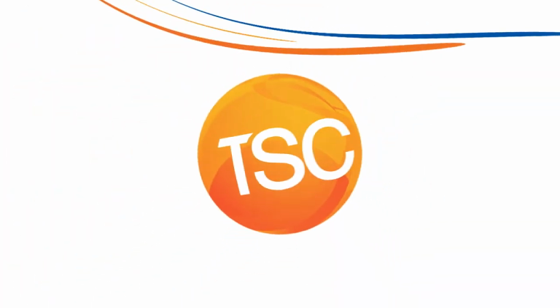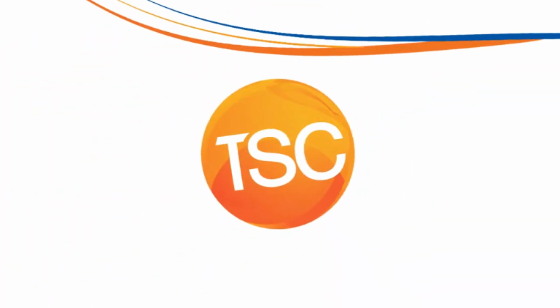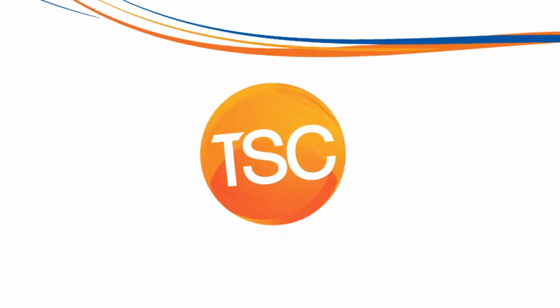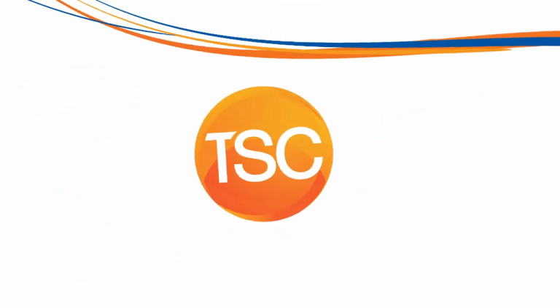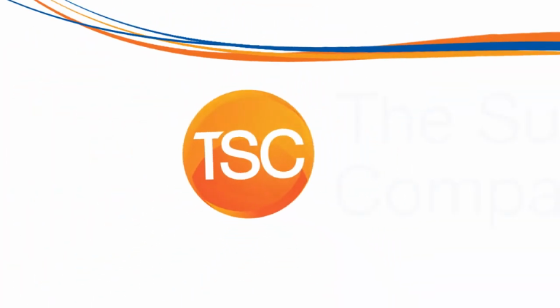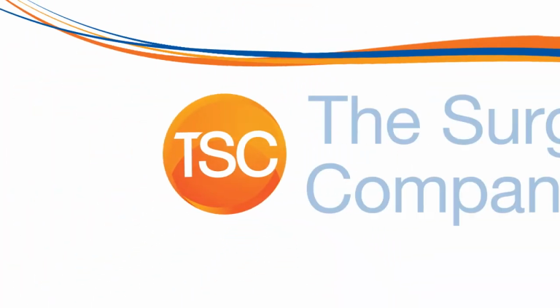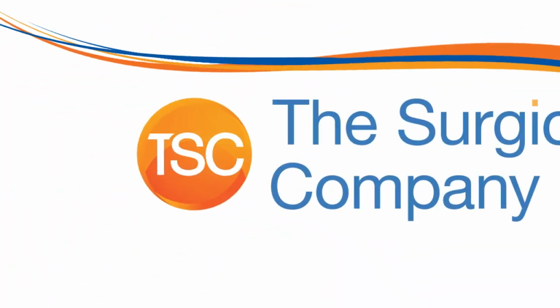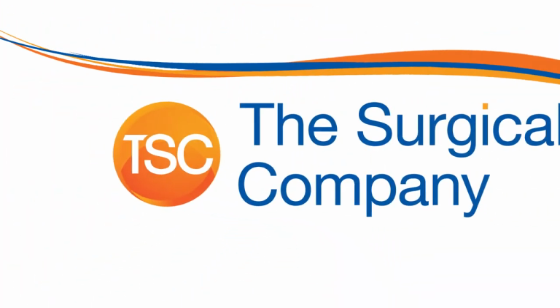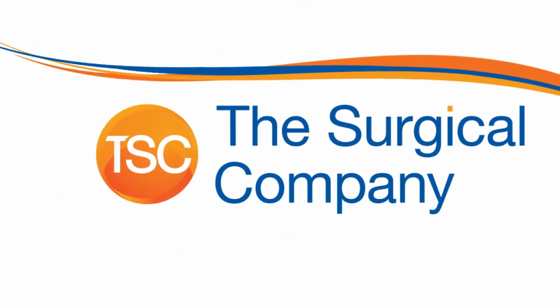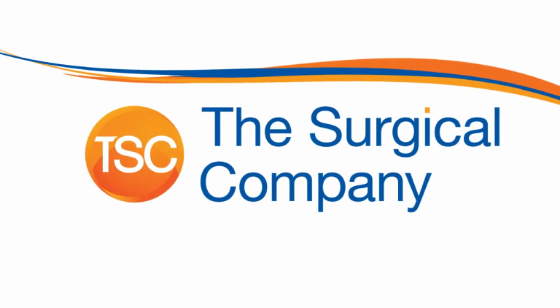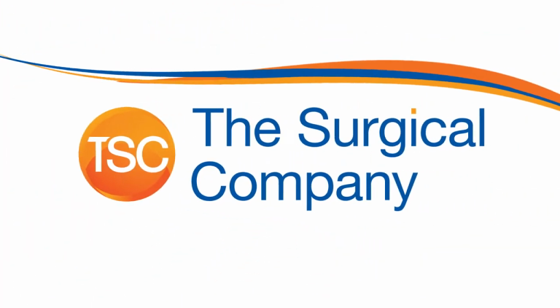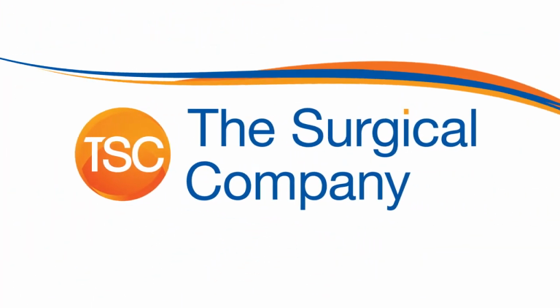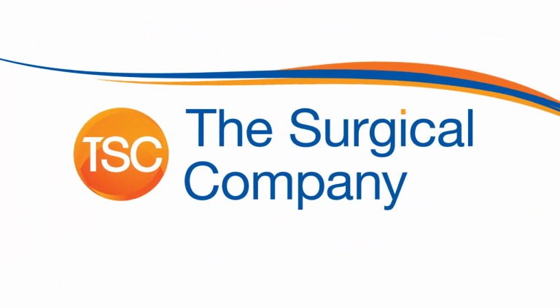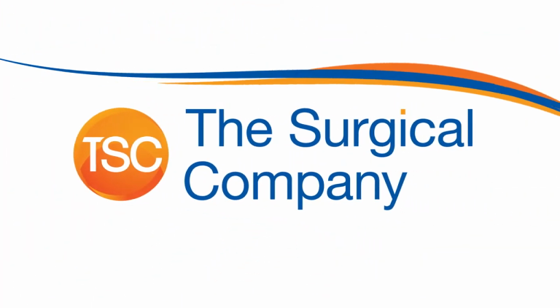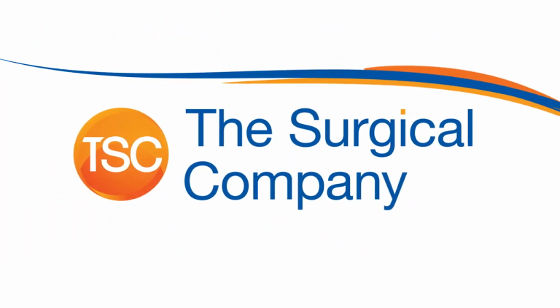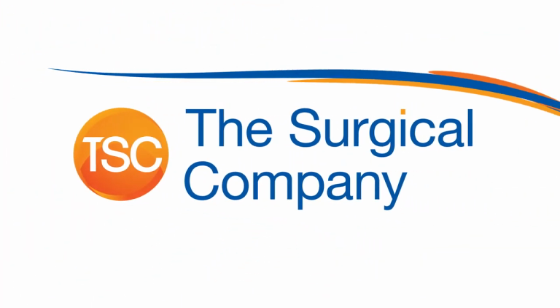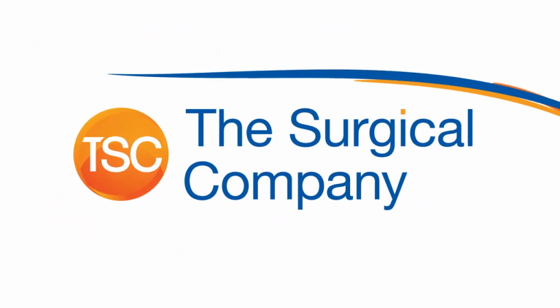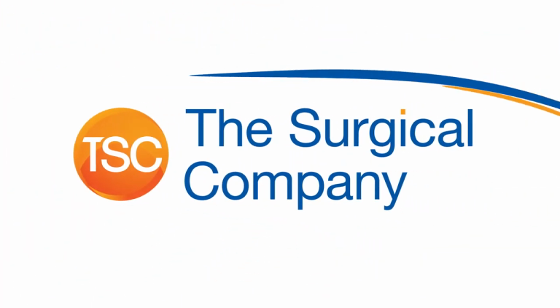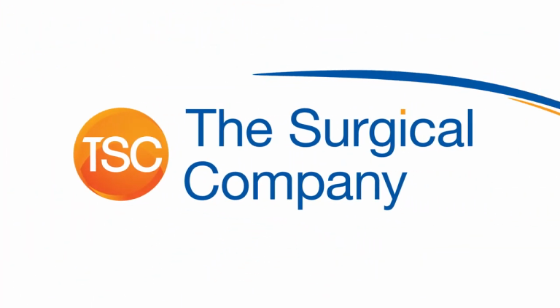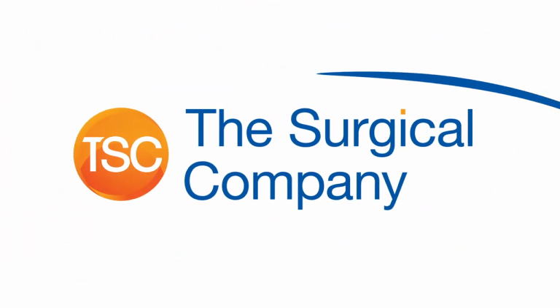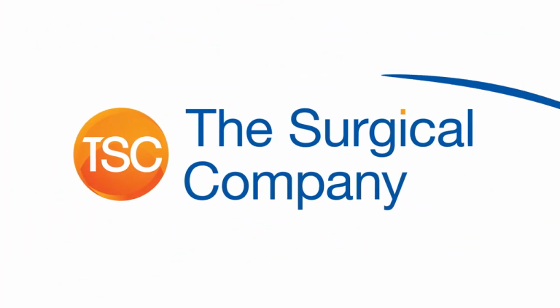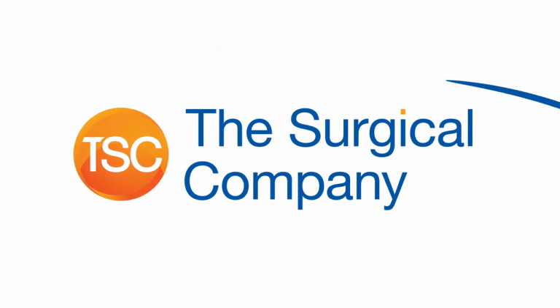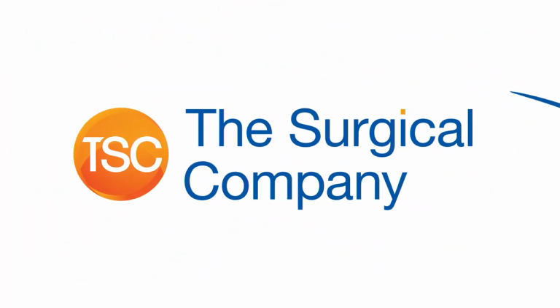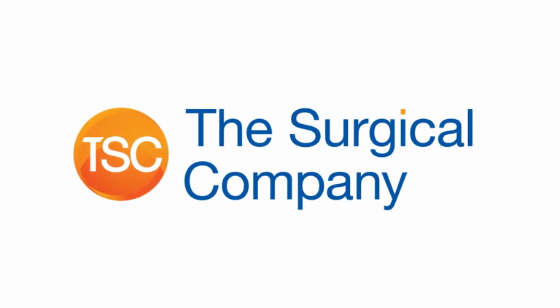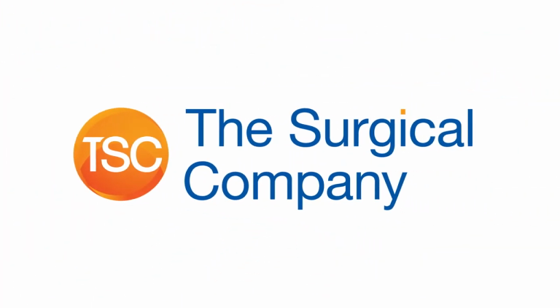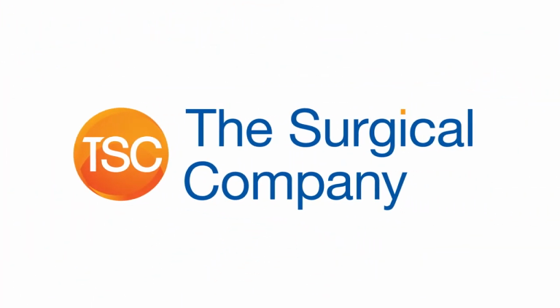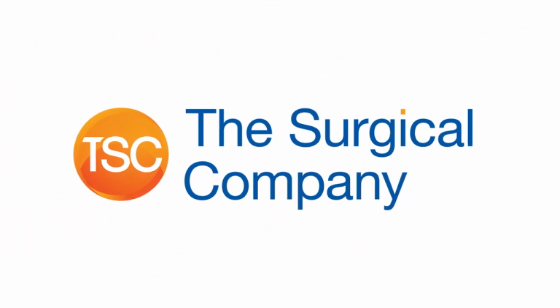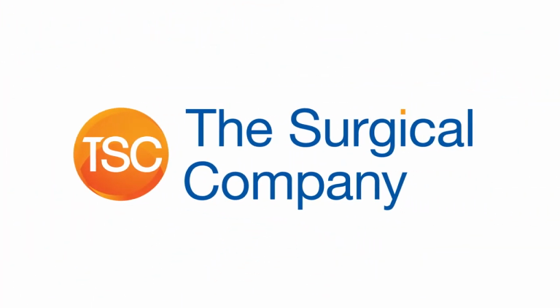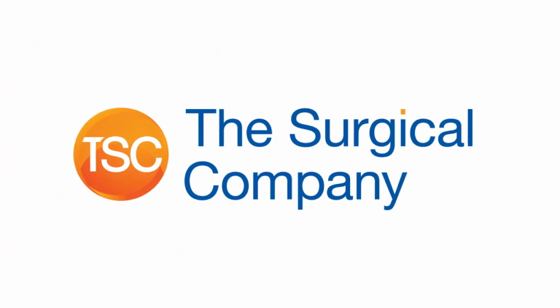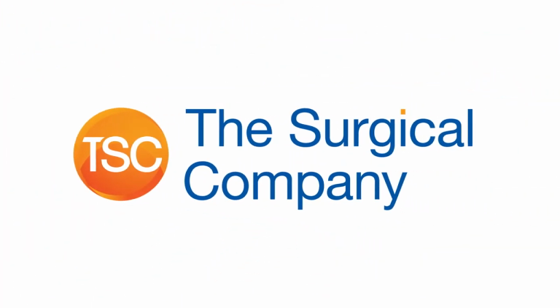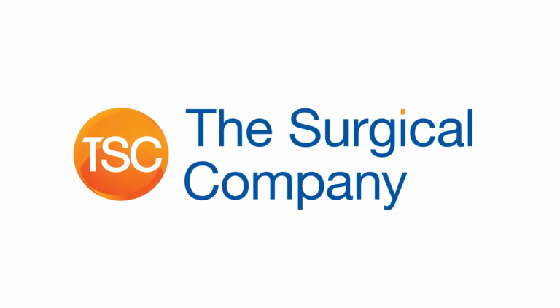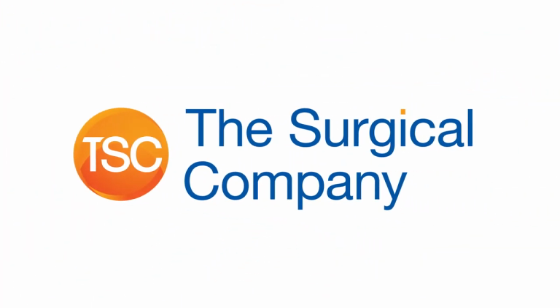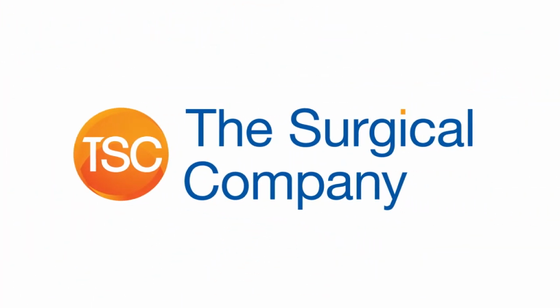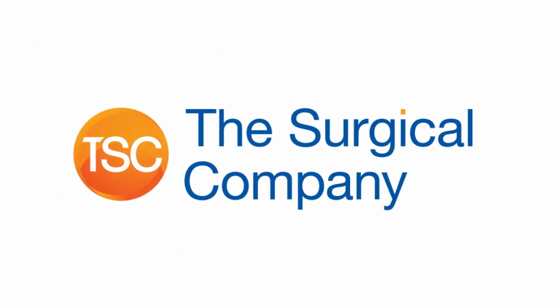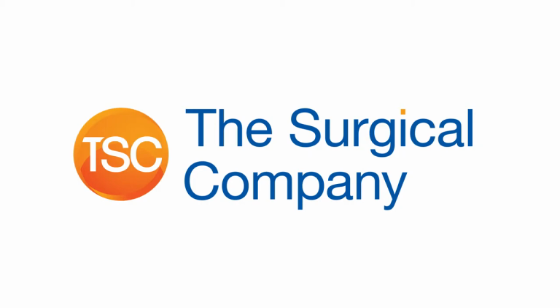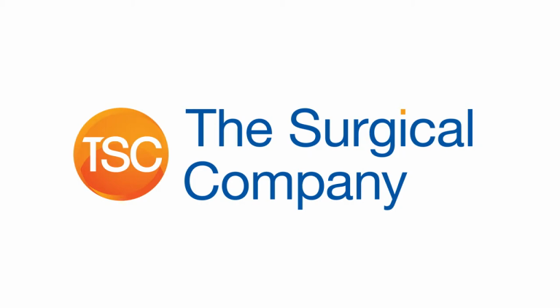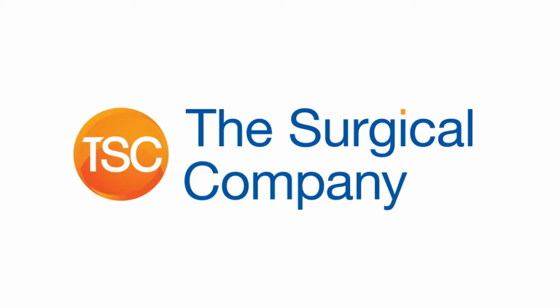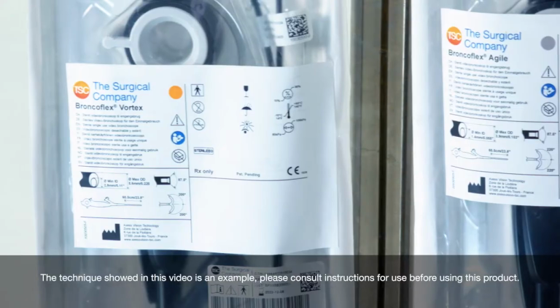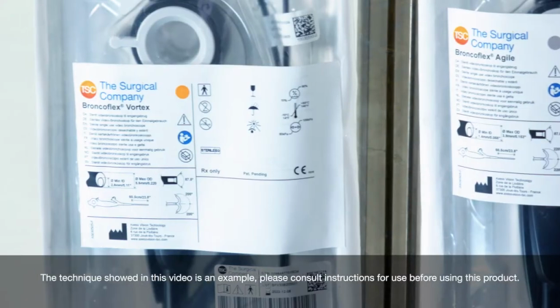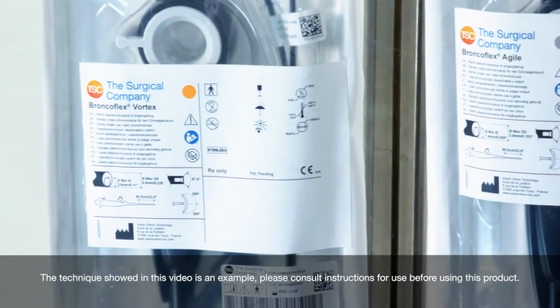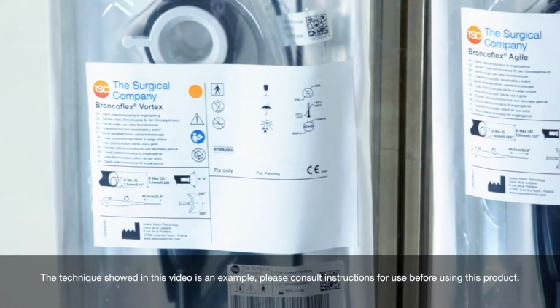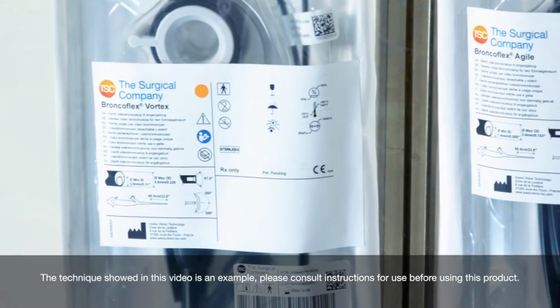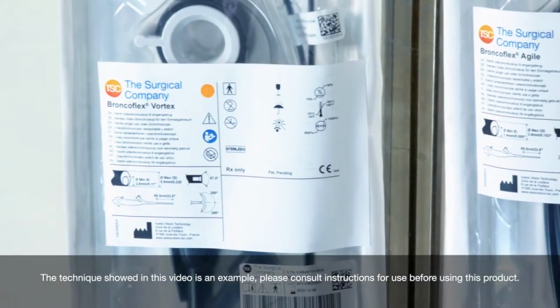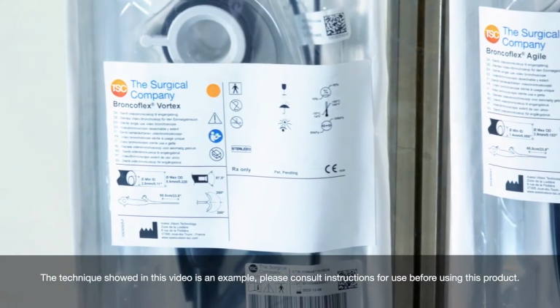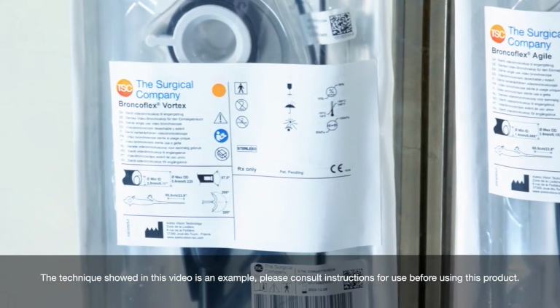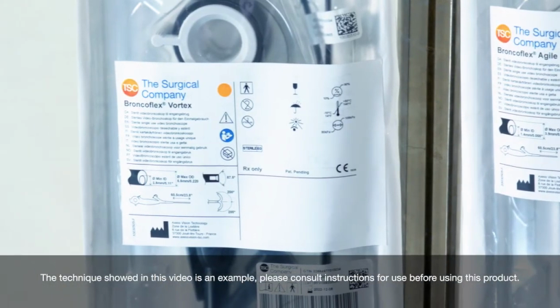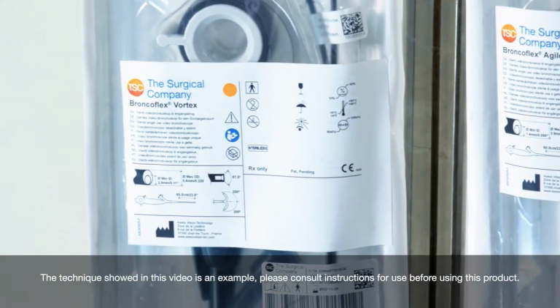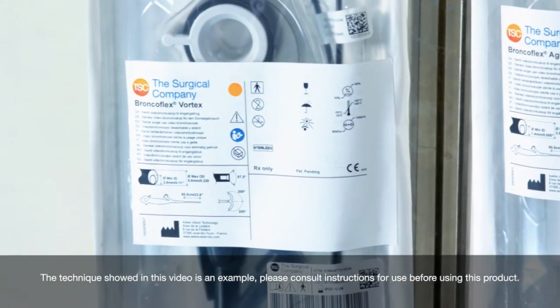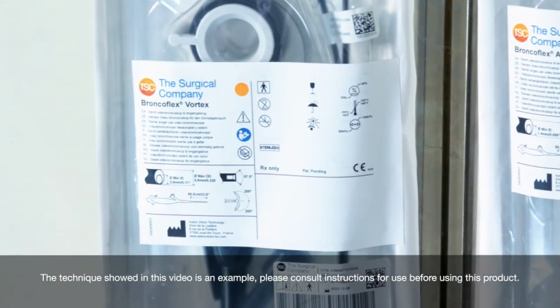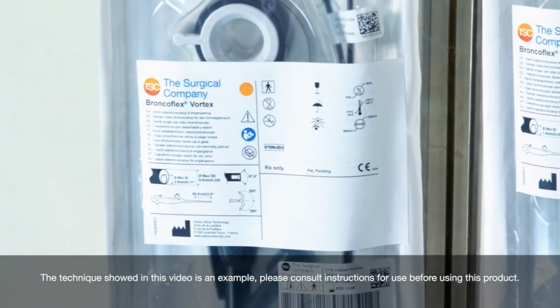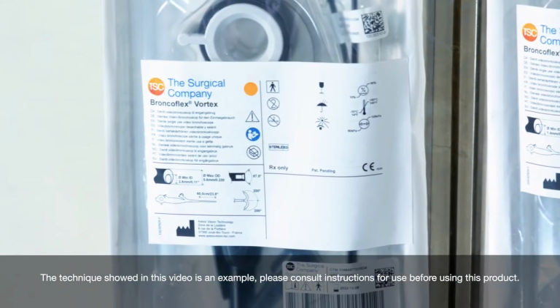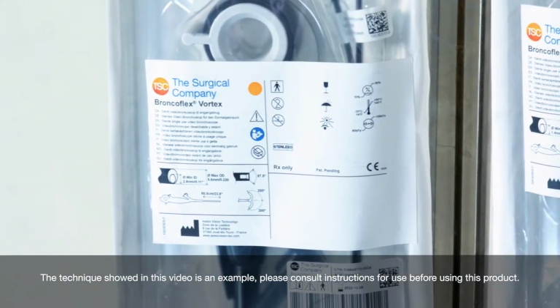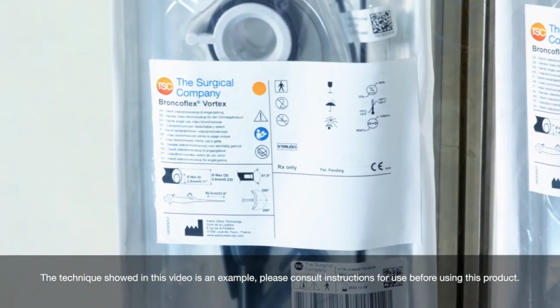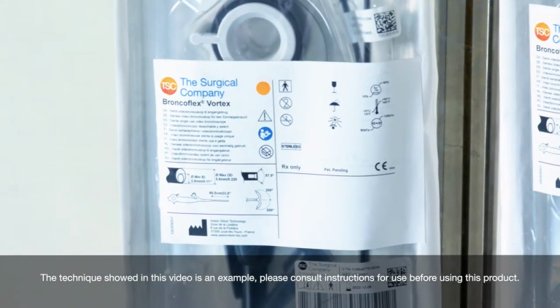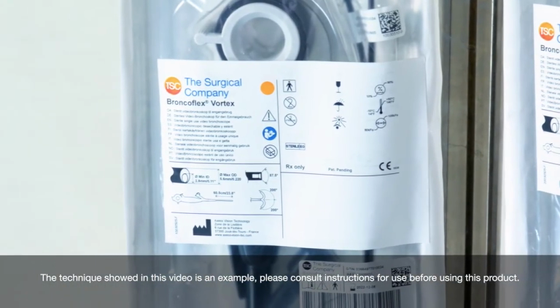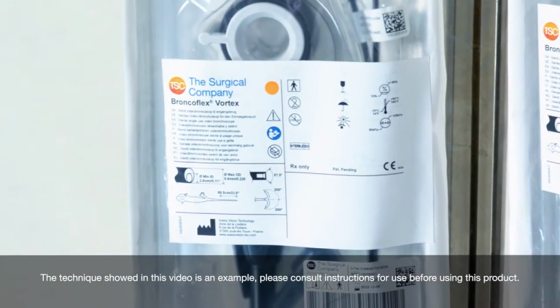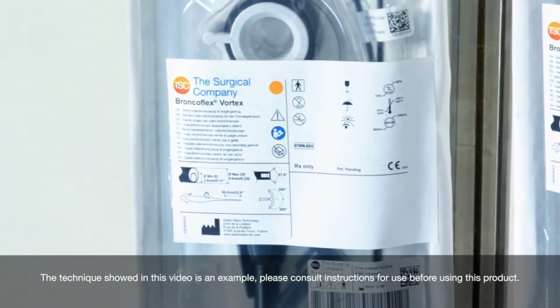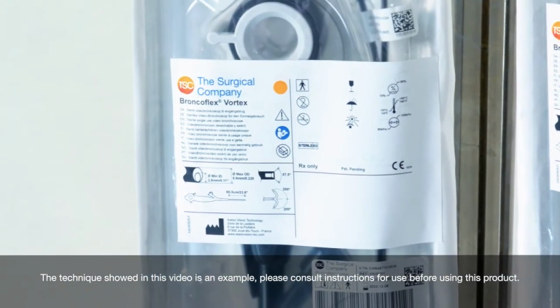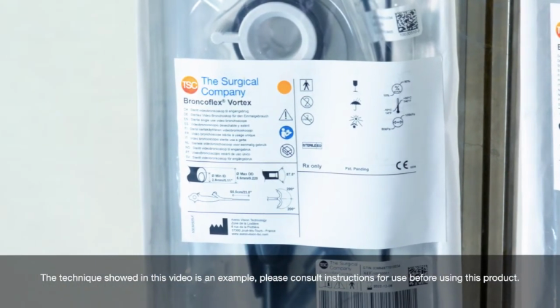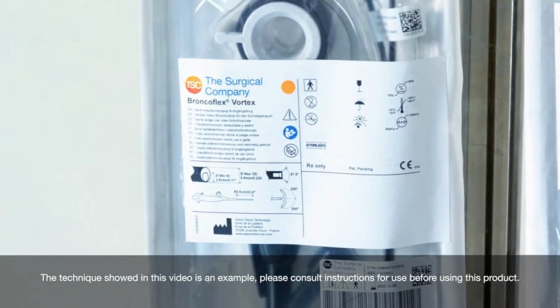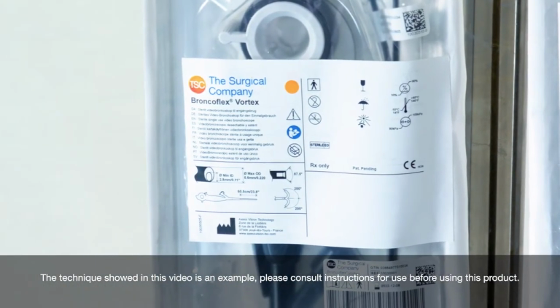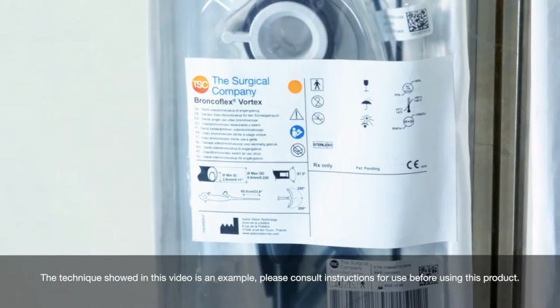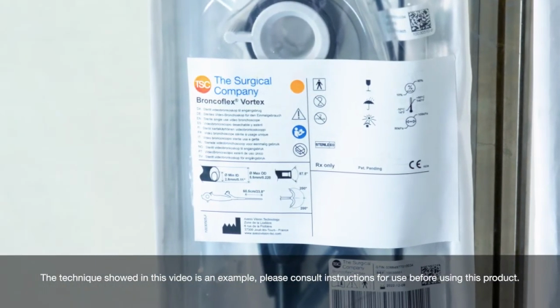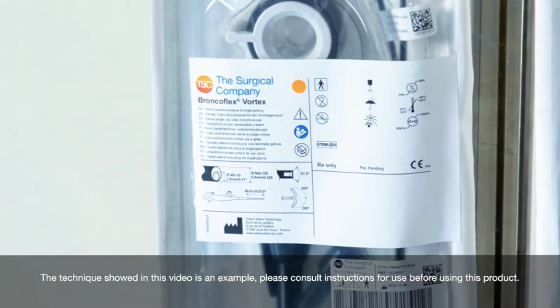The technique shown in this video is an example. Please consult instructions for use before using this product.